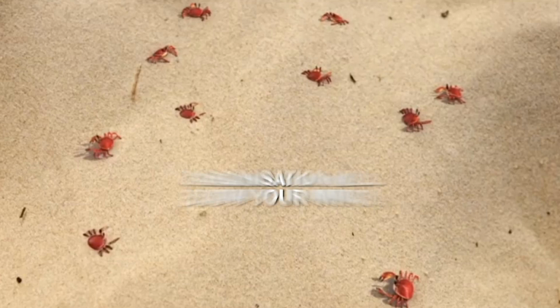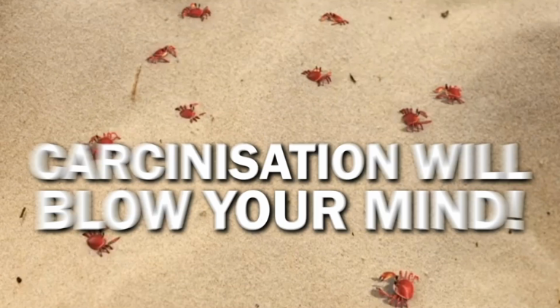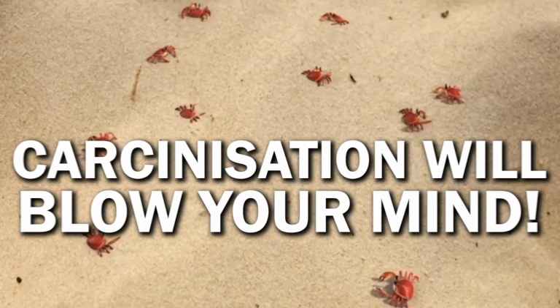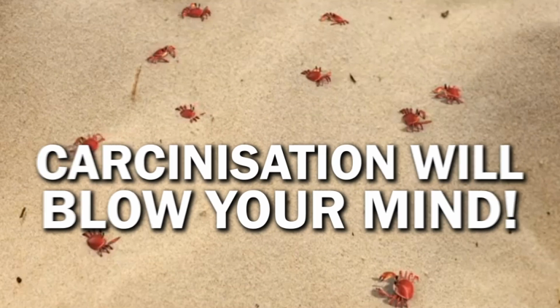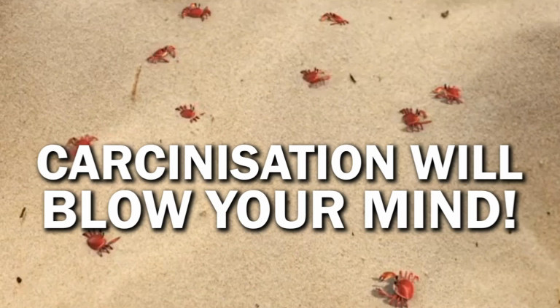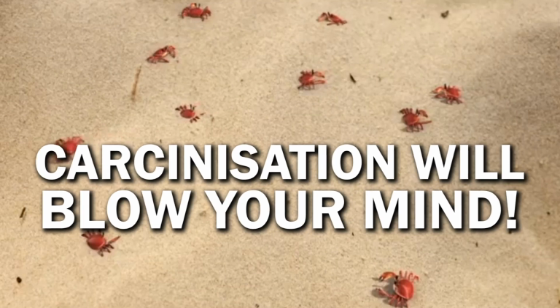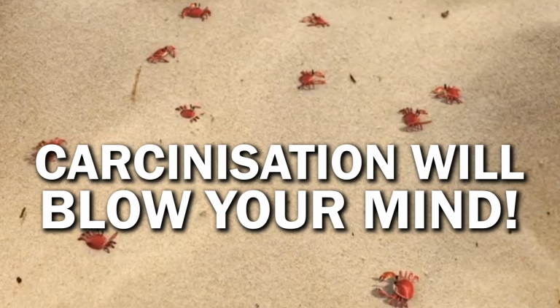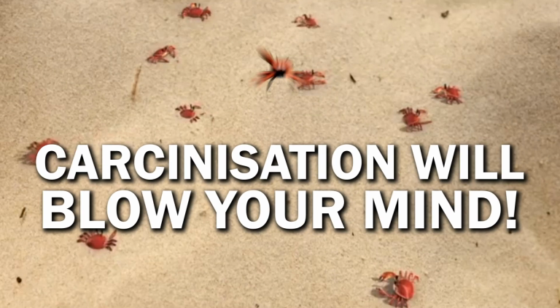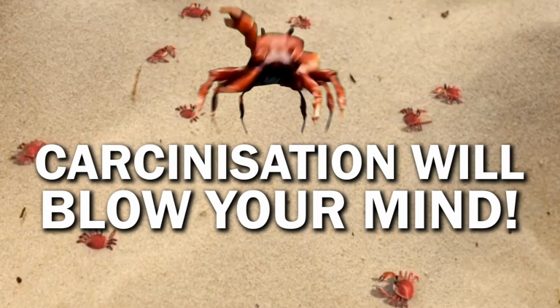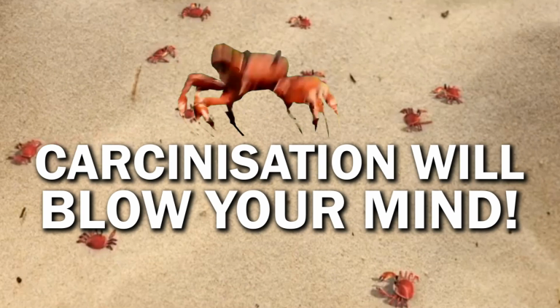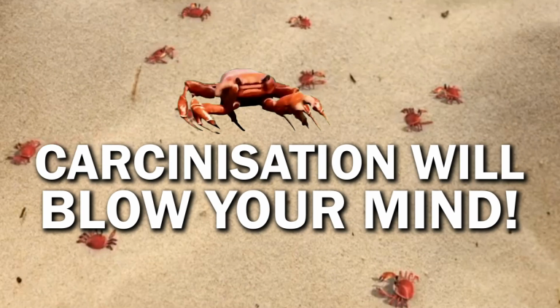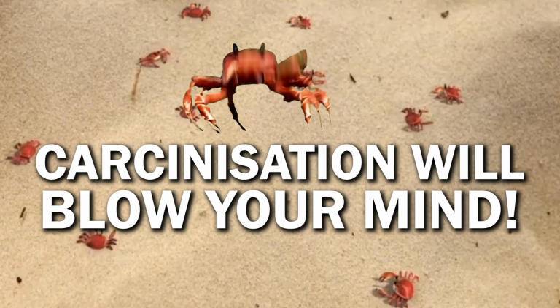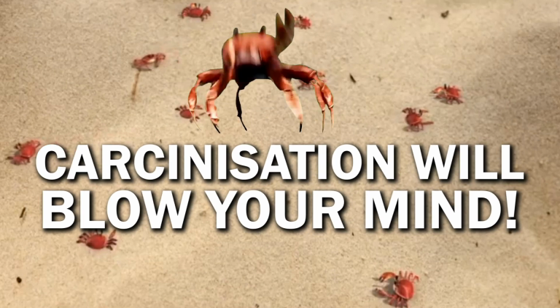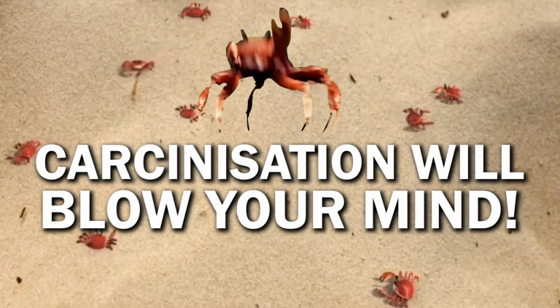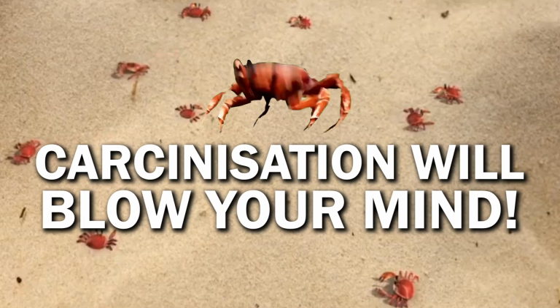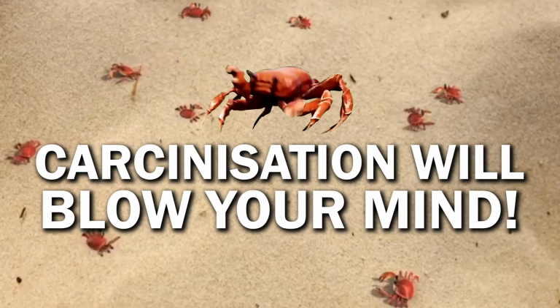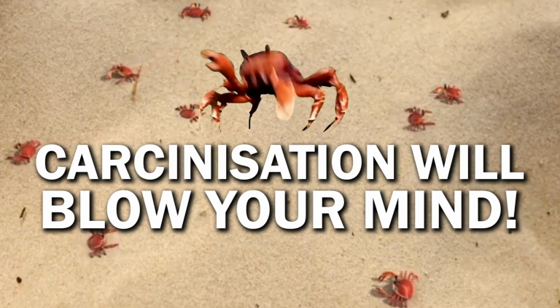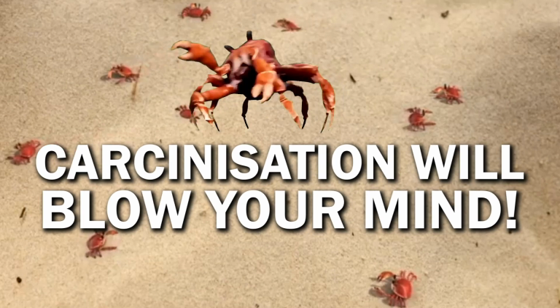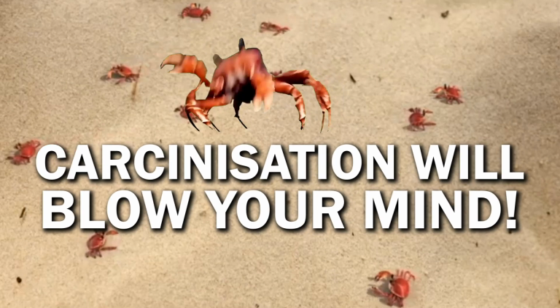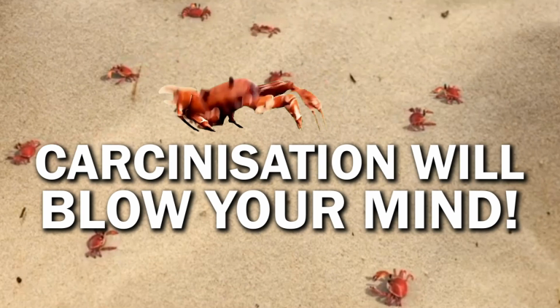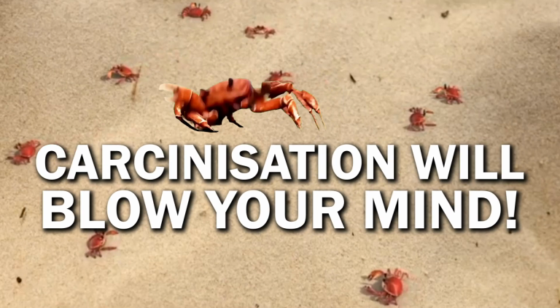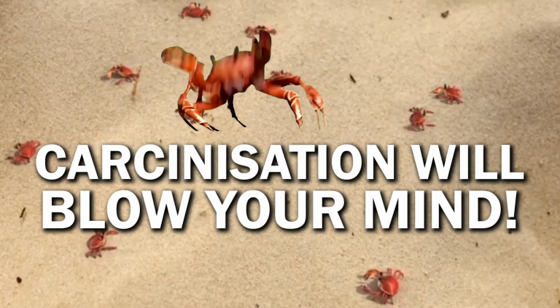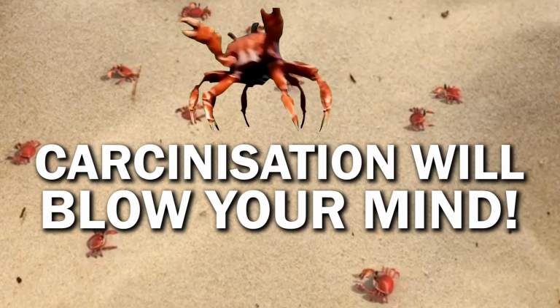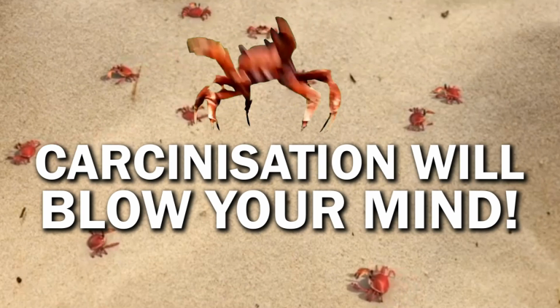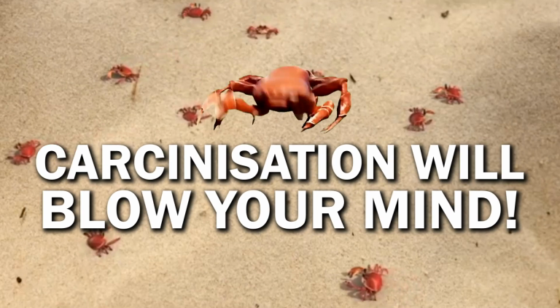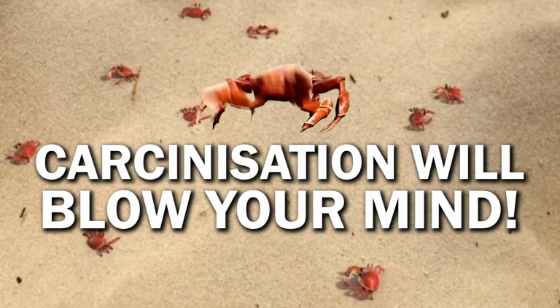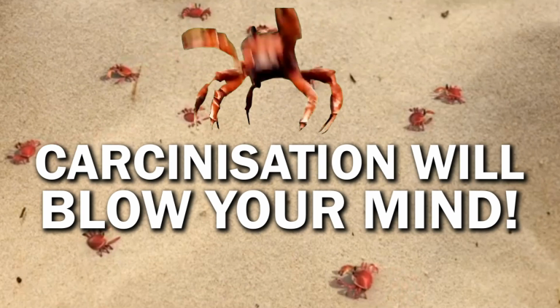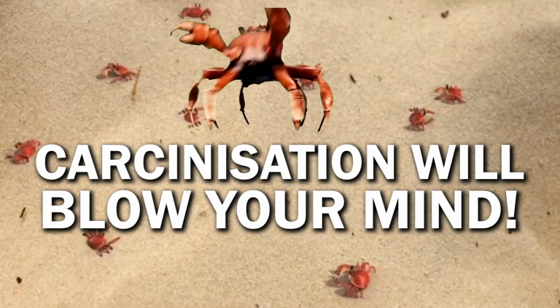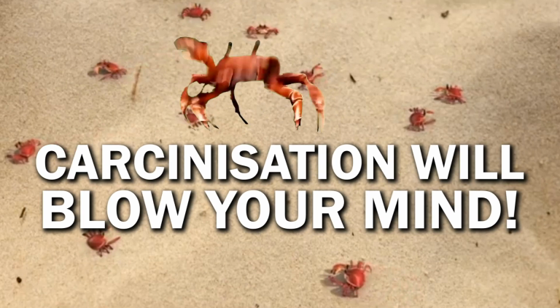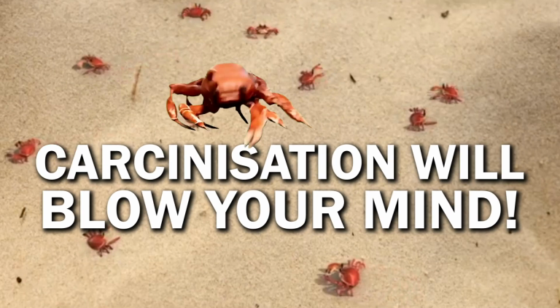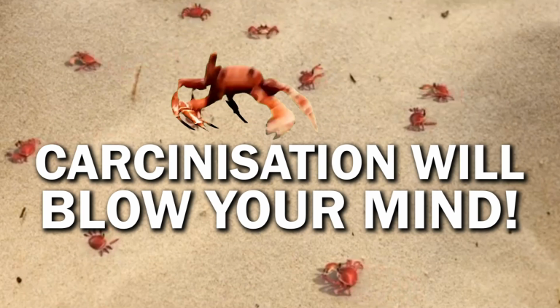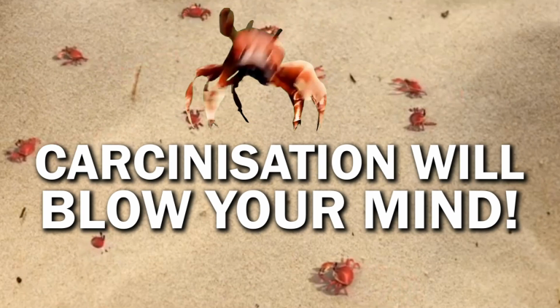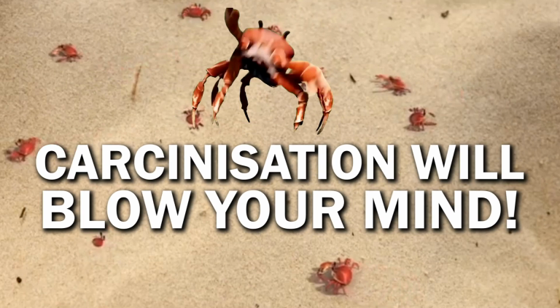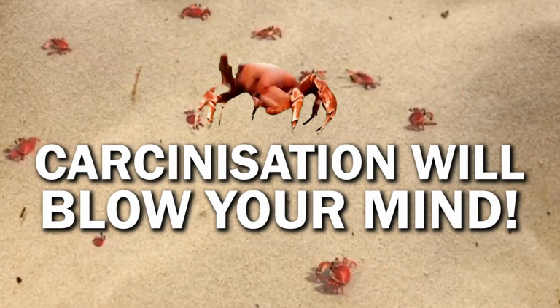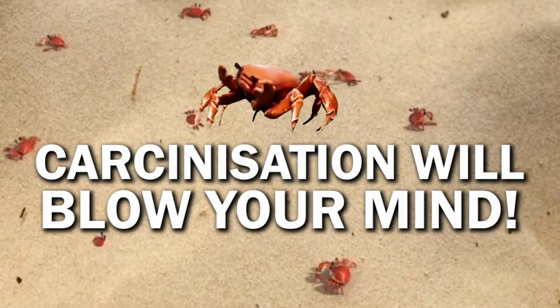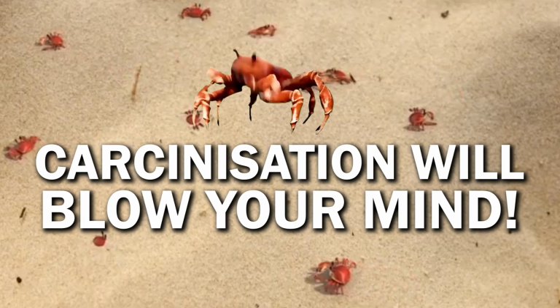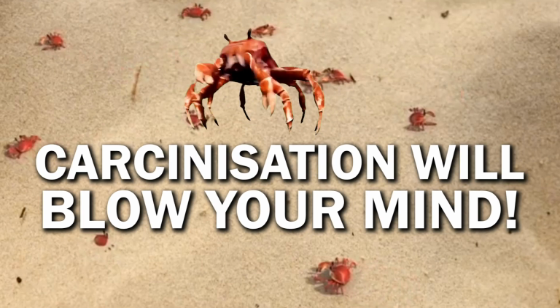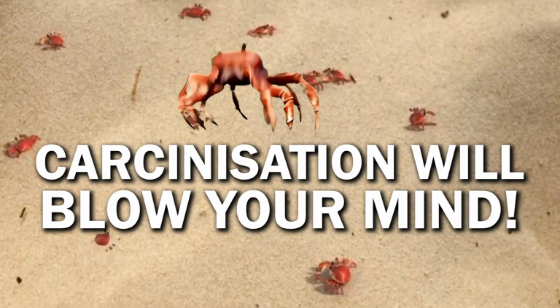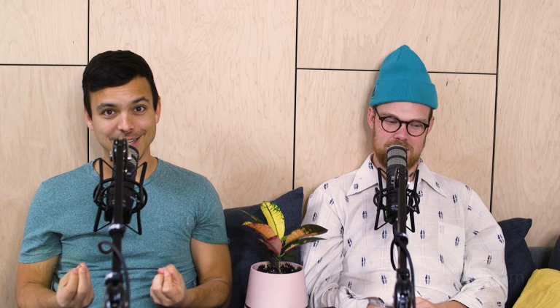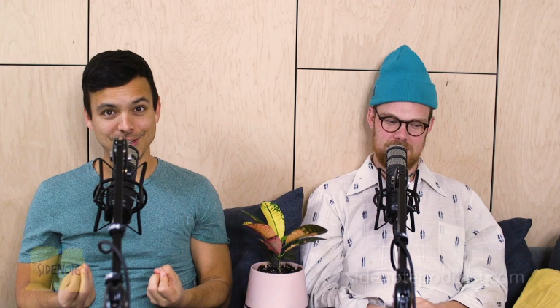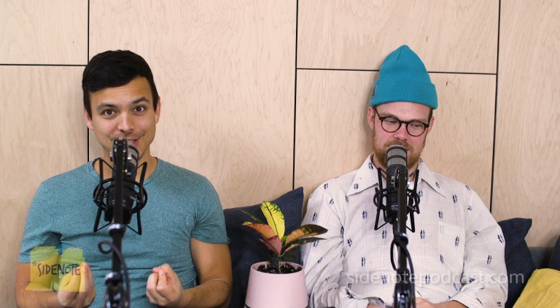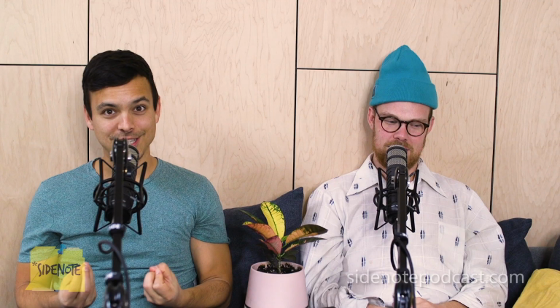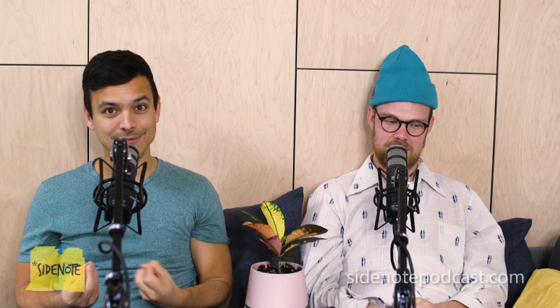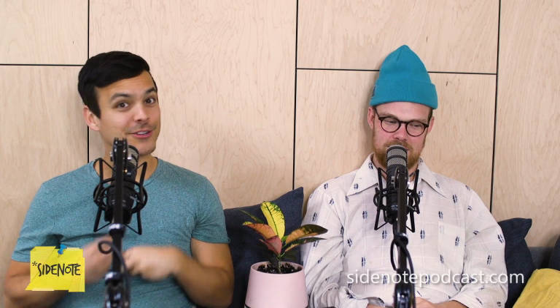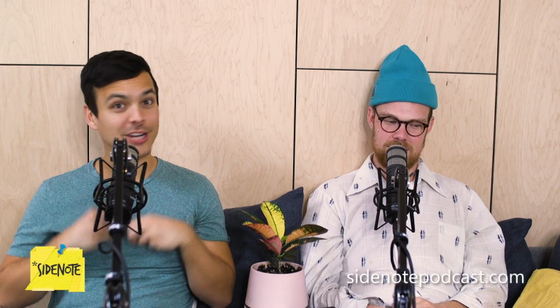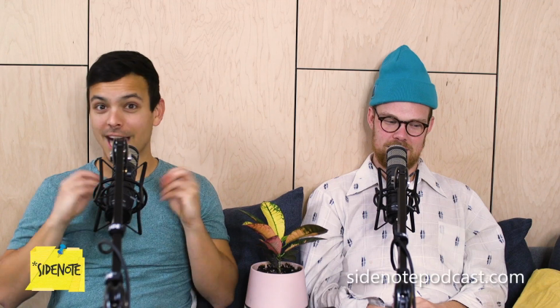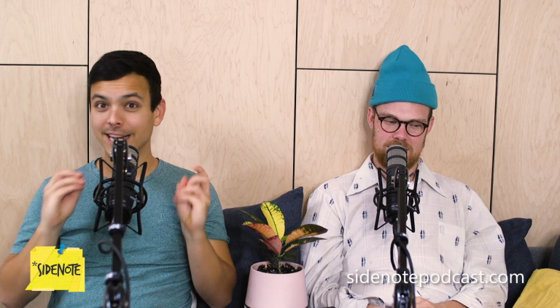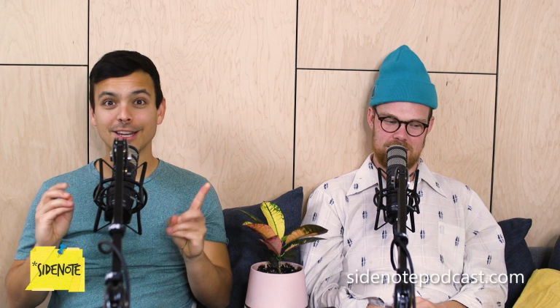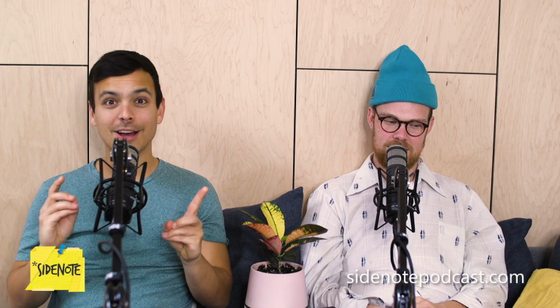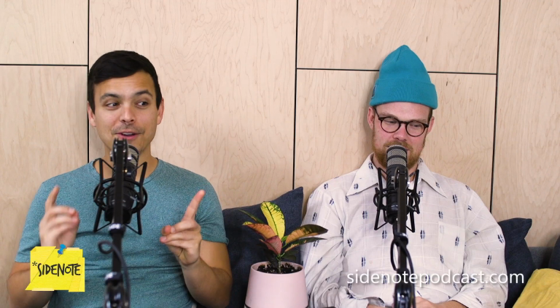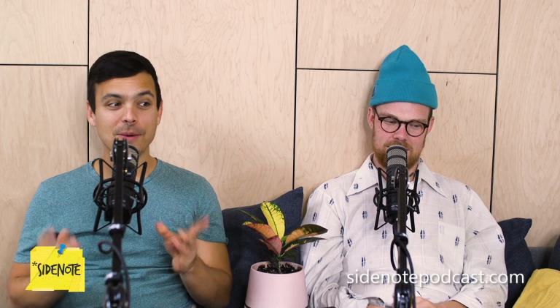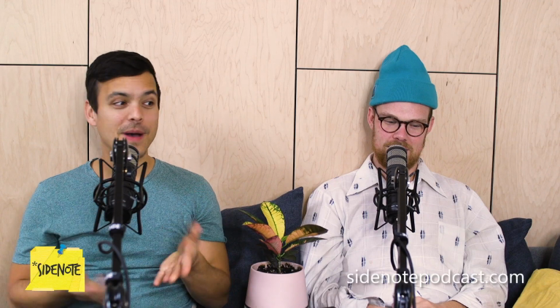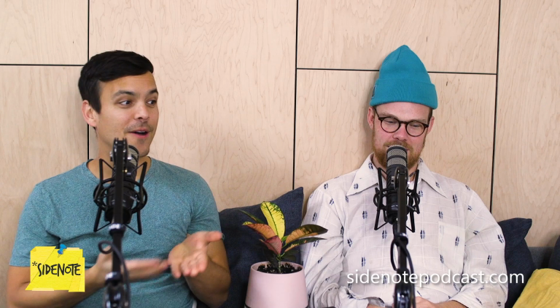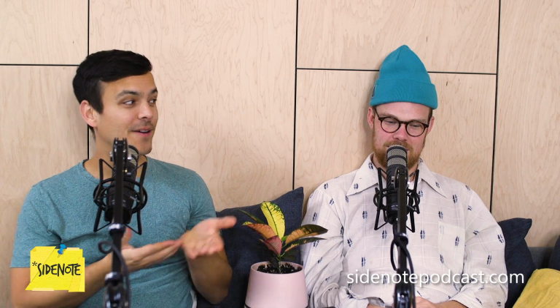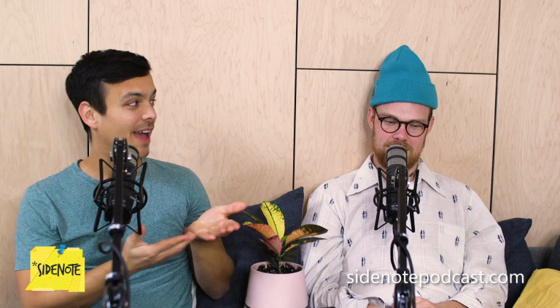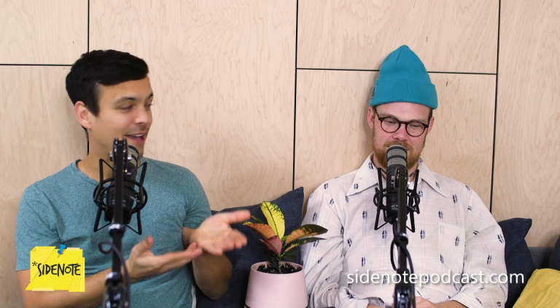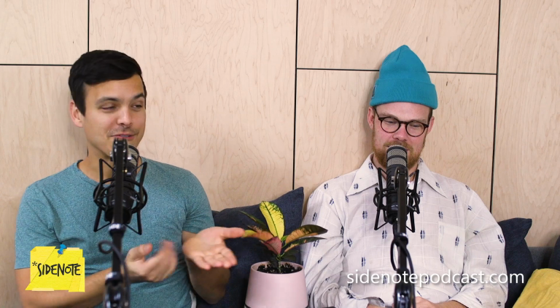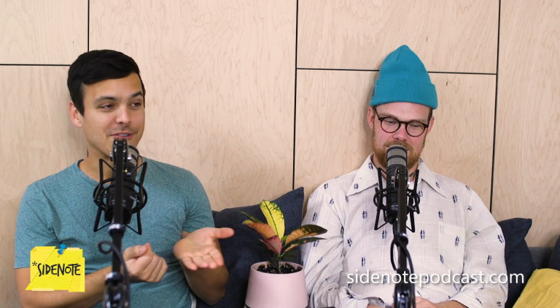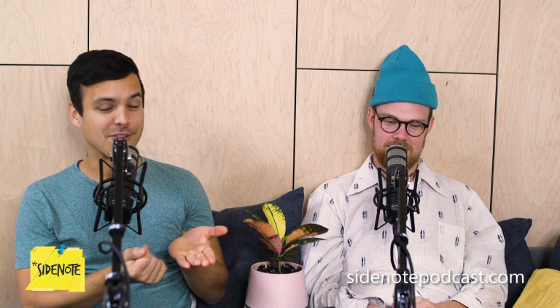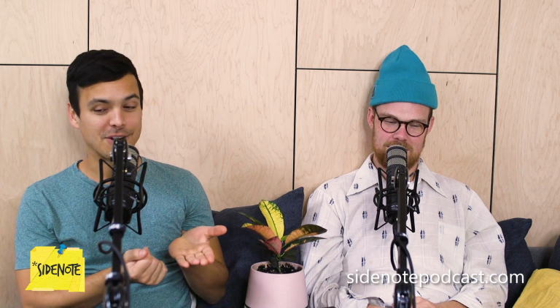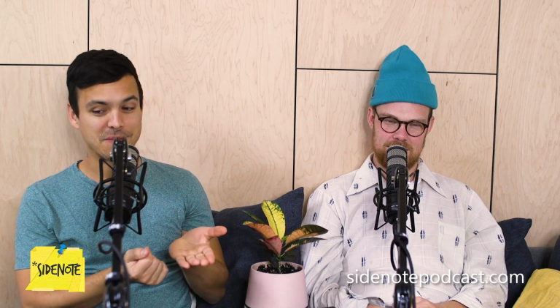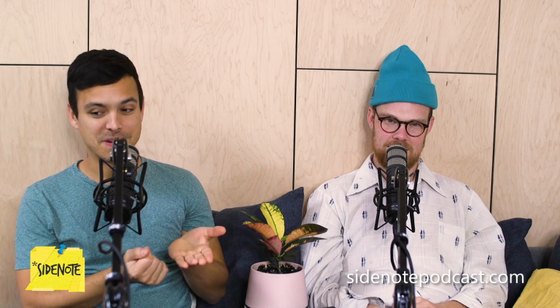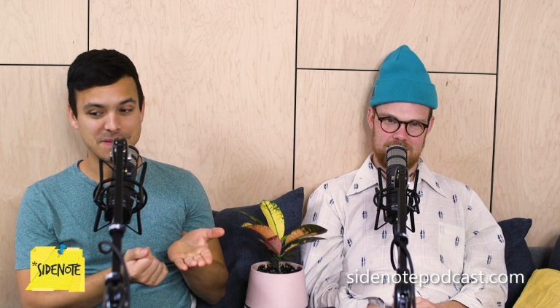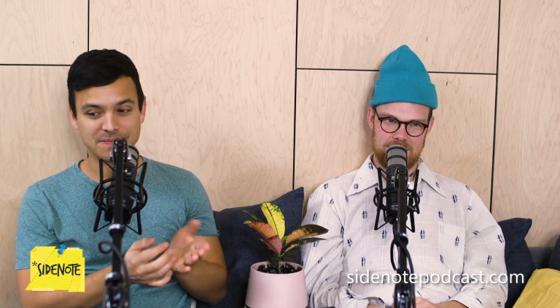This week I learned about something called carcinization, which I did not know about. Have you ever heard about it?